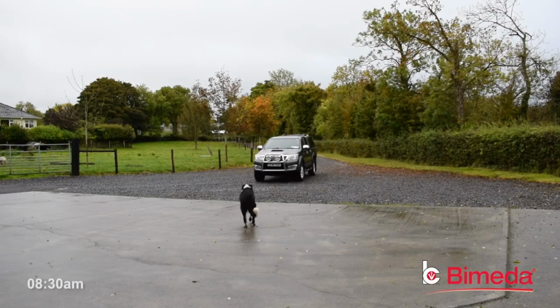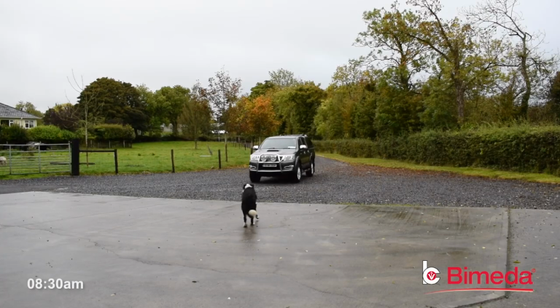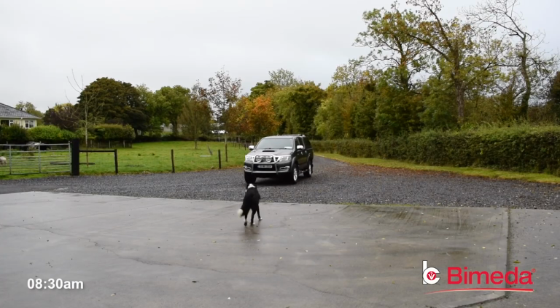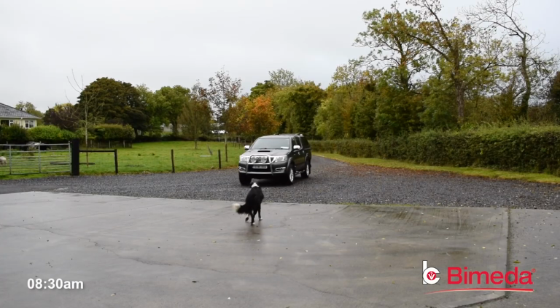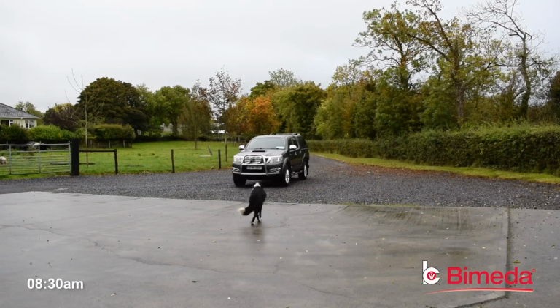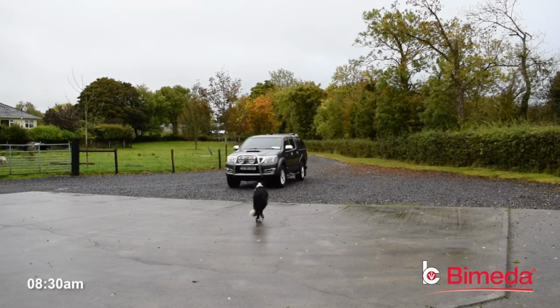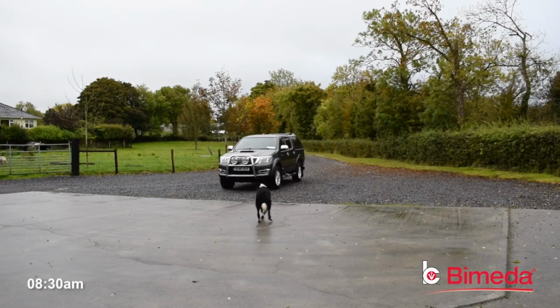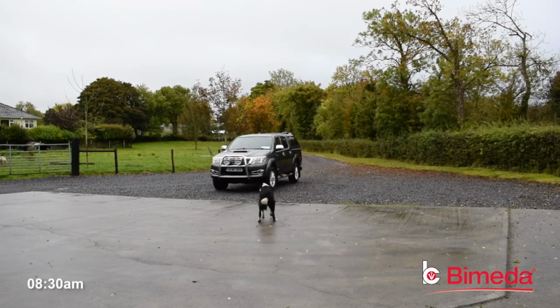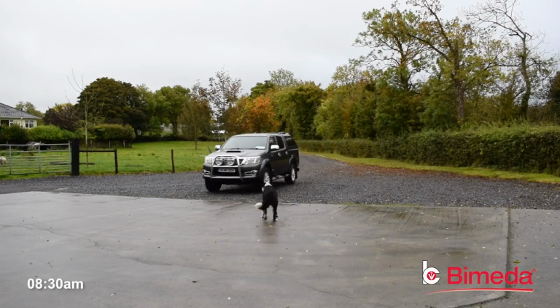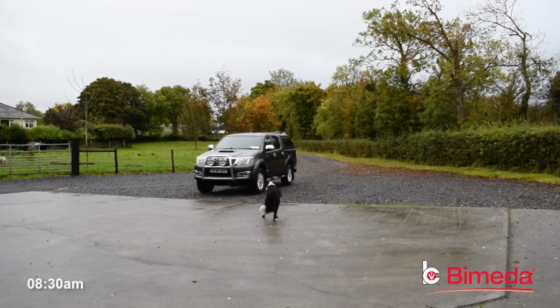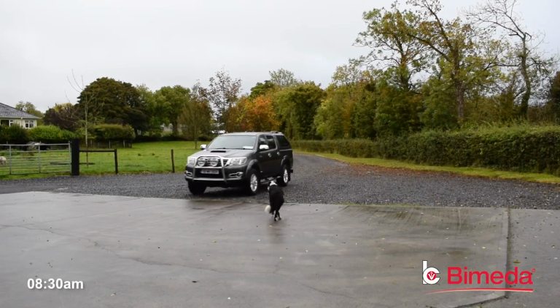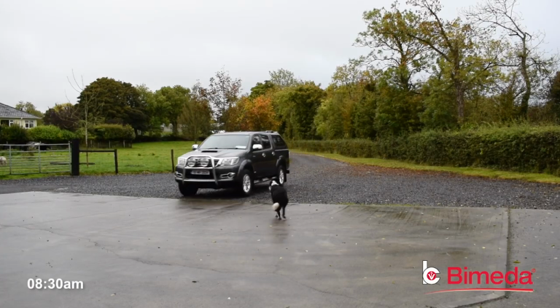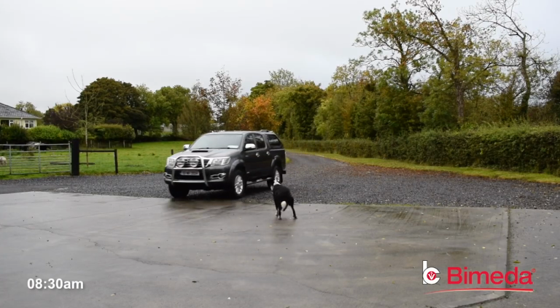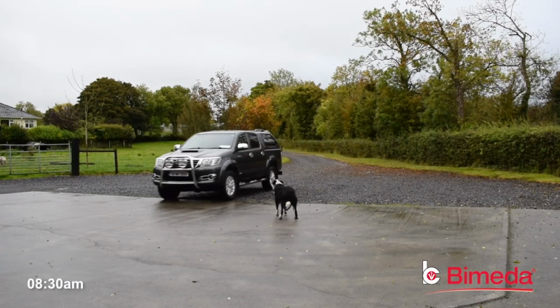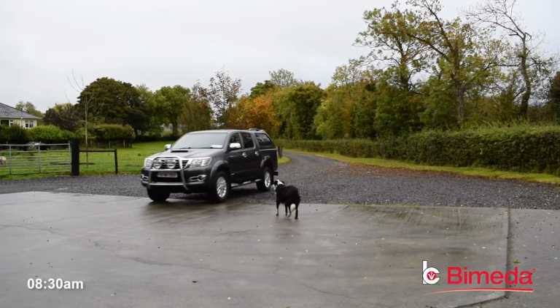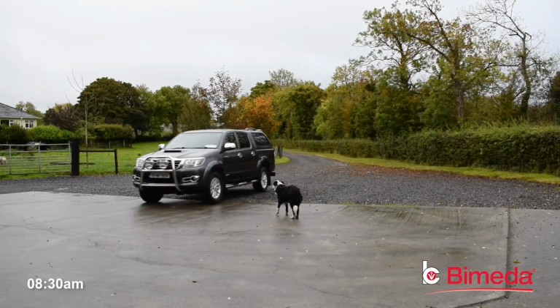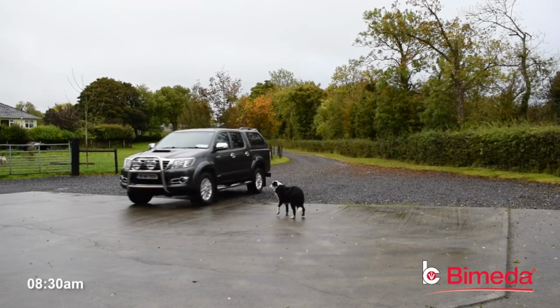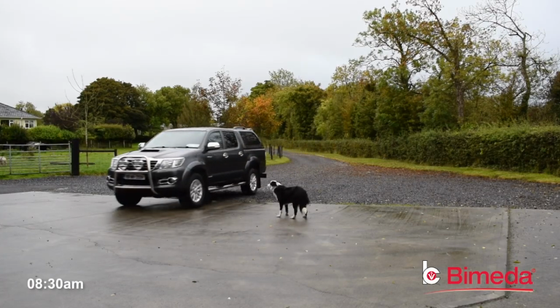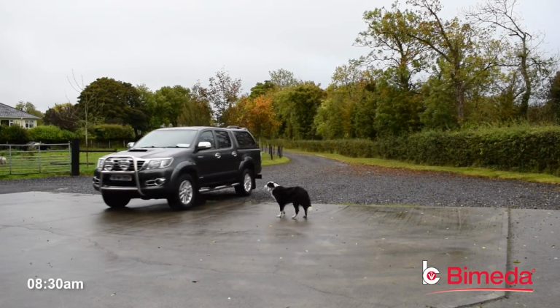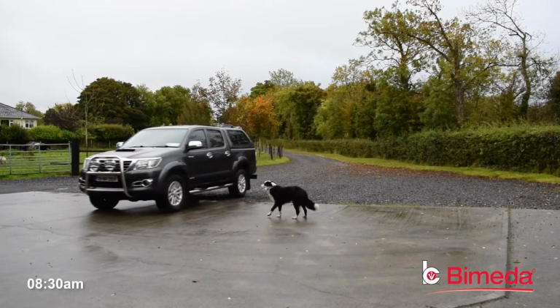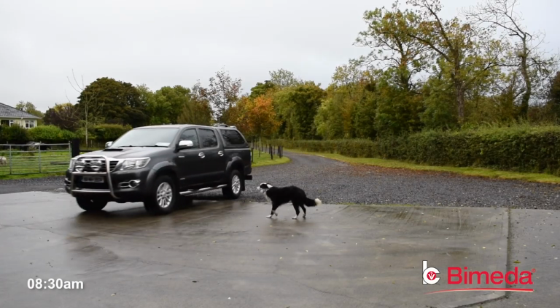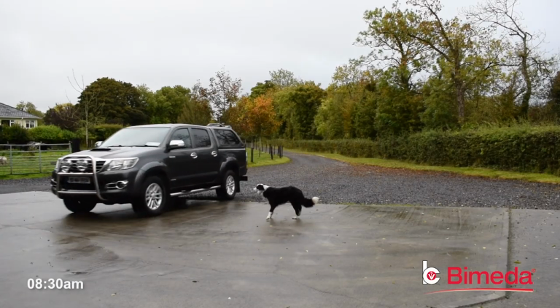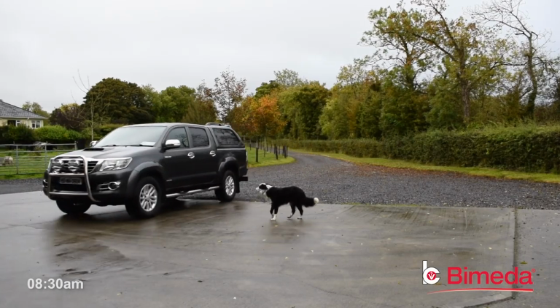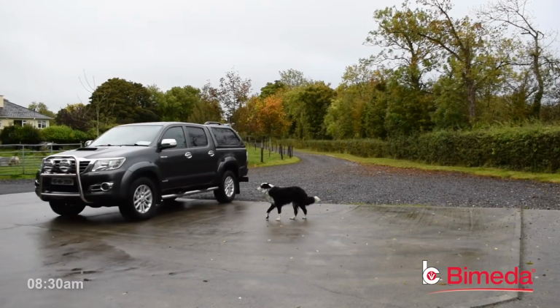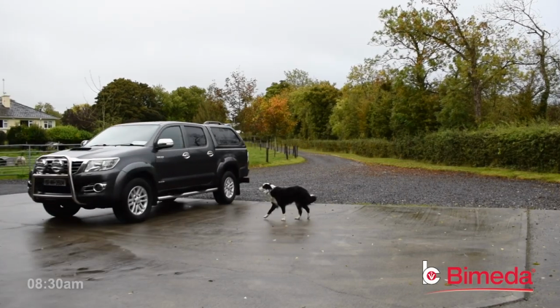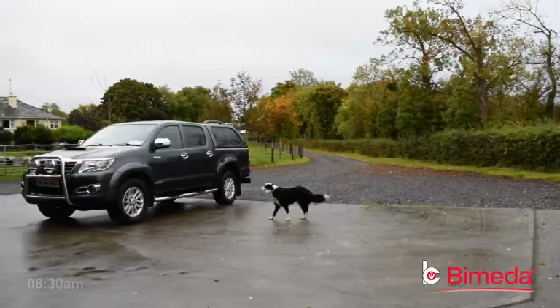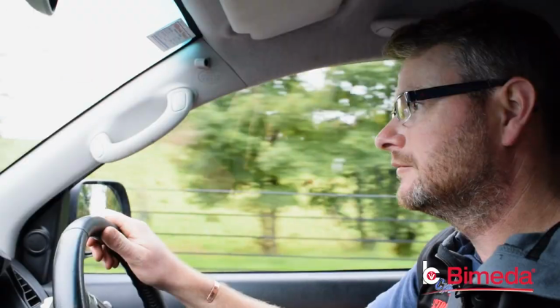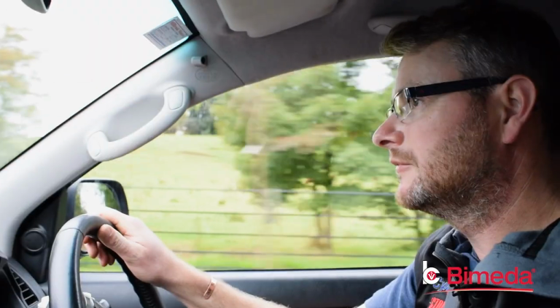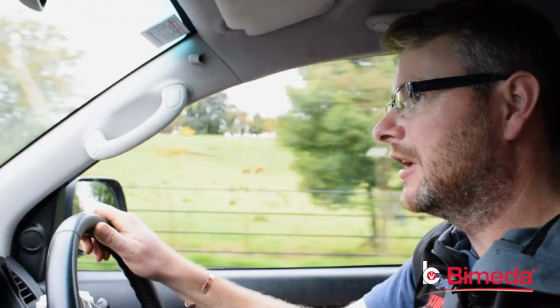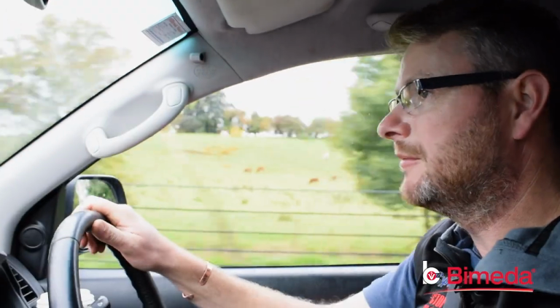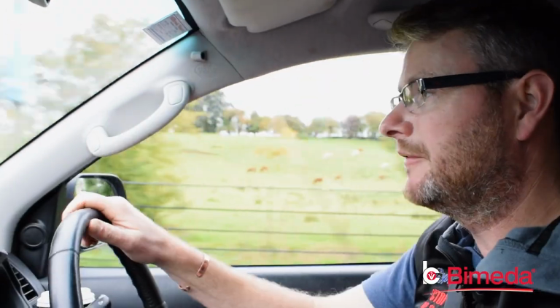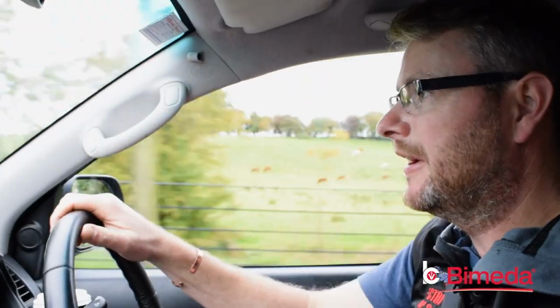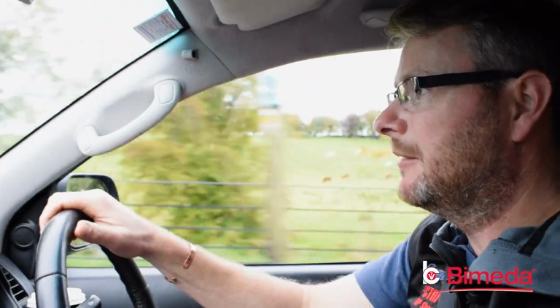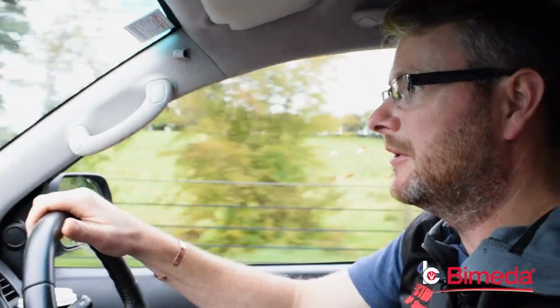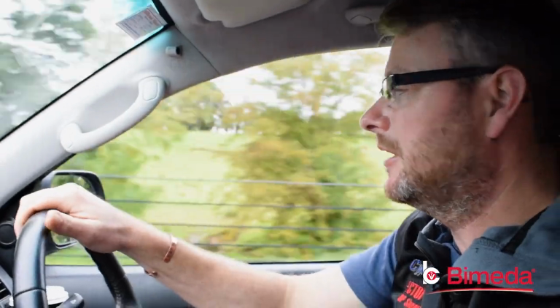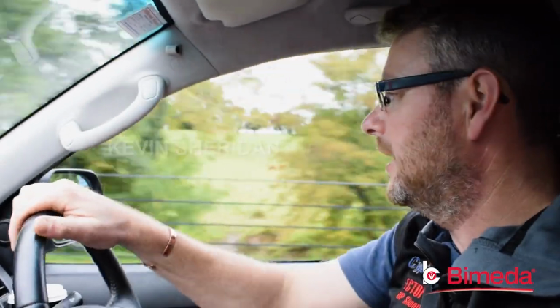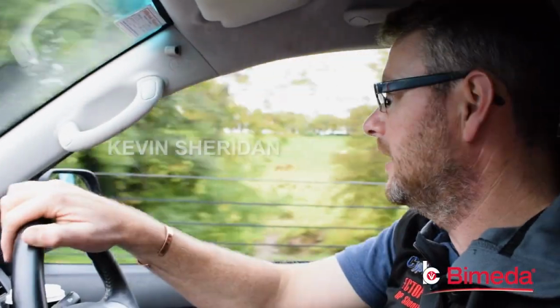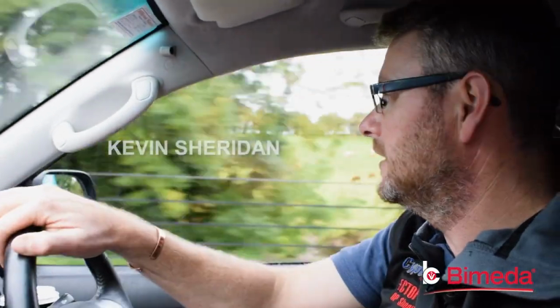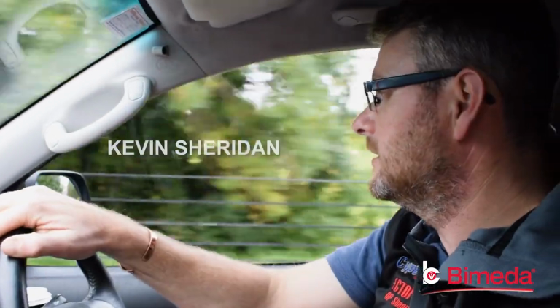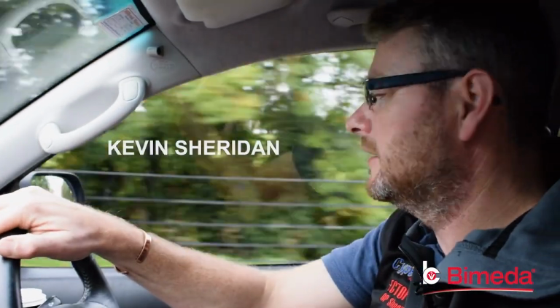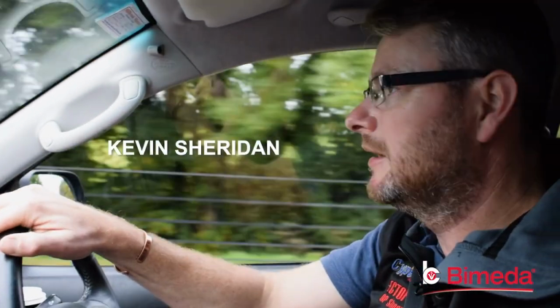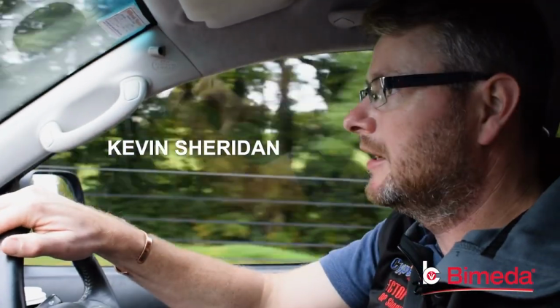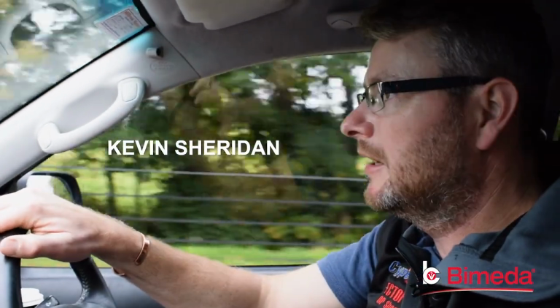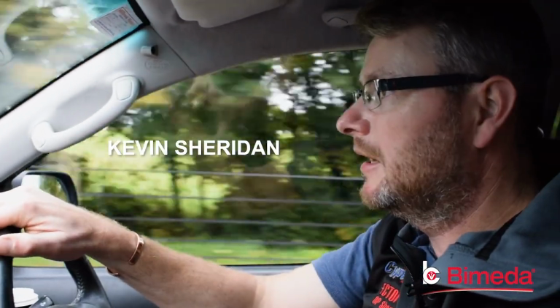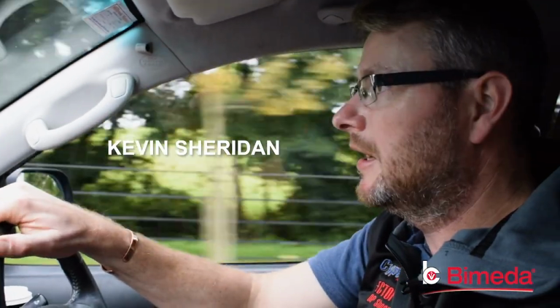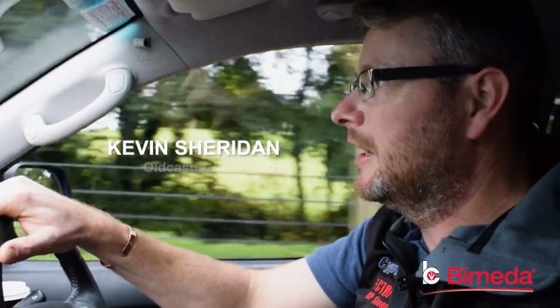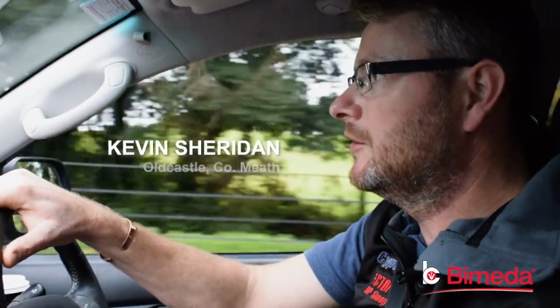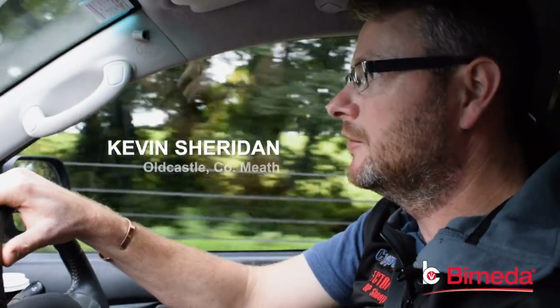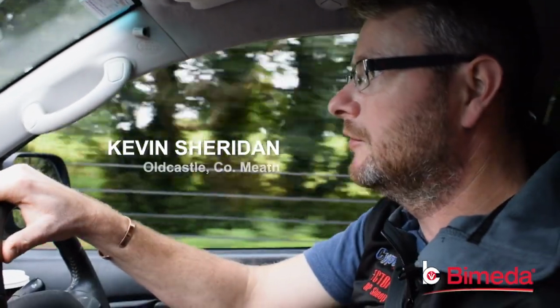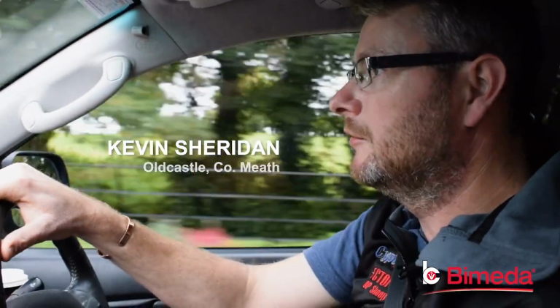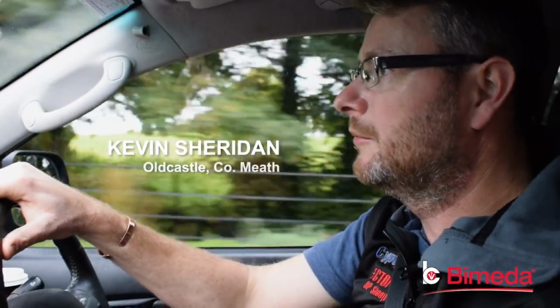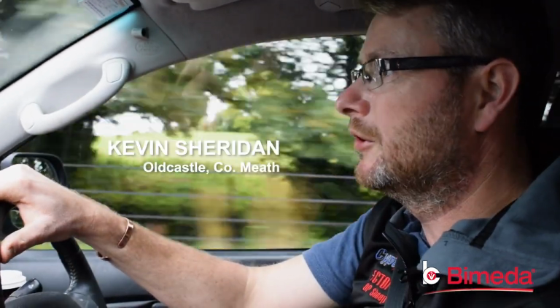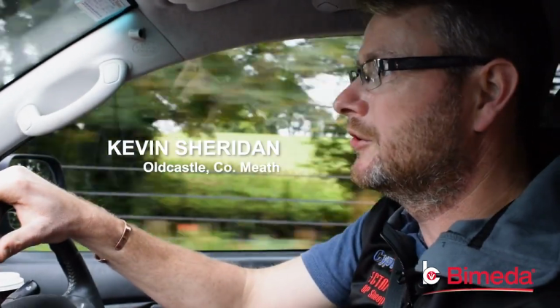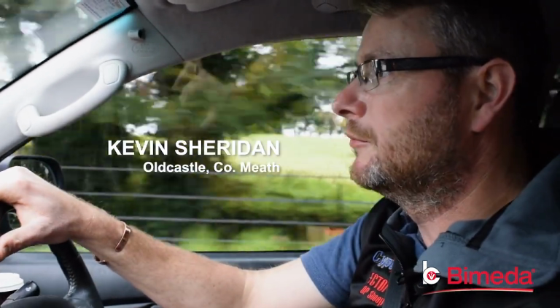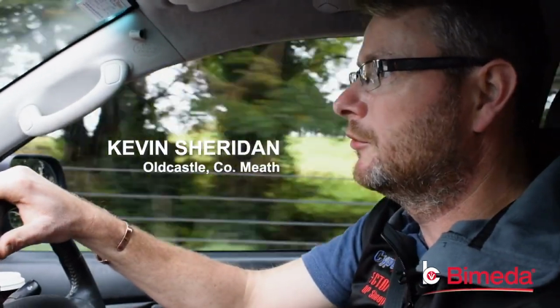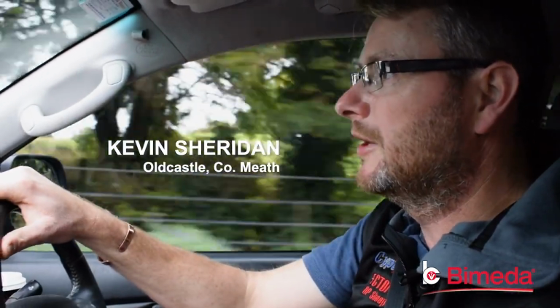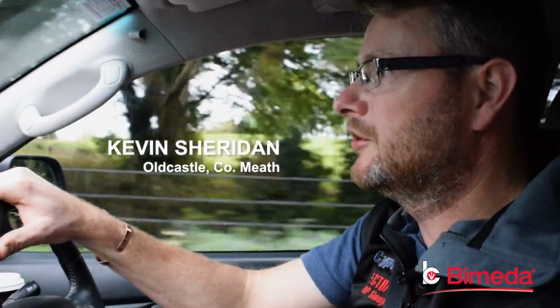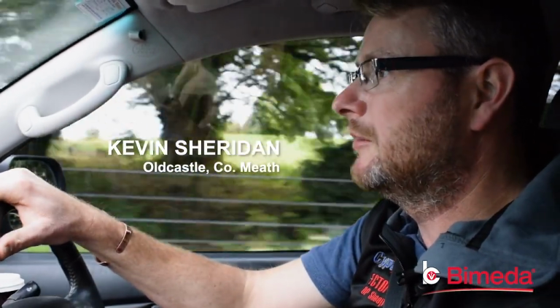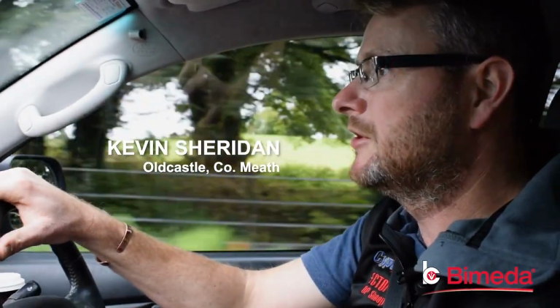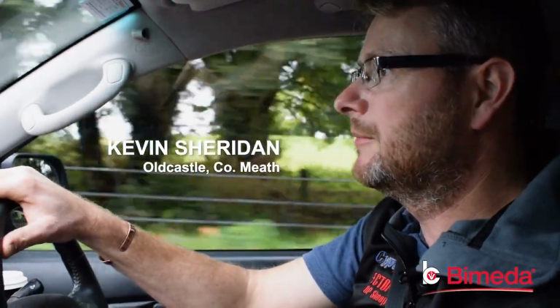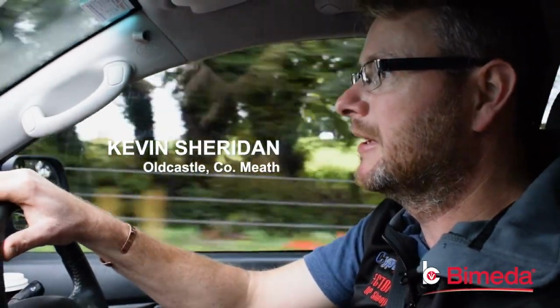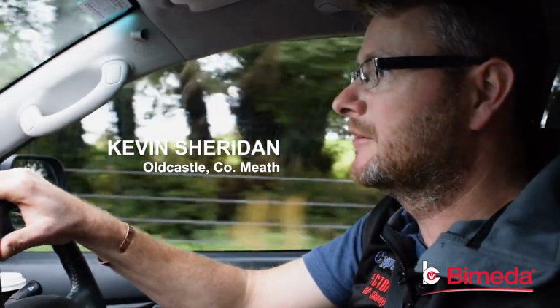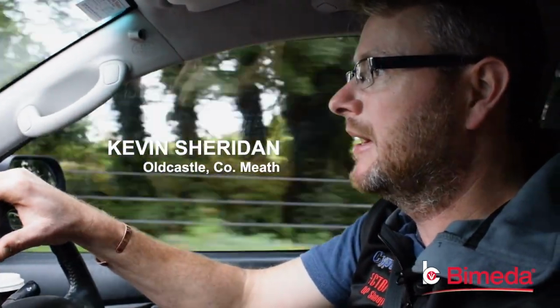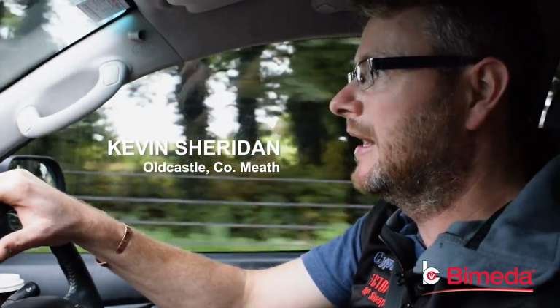My name is Kevin Sheridan from Old Castle in County Meath. I'm a farmer and I also do plunge mobile sheep dipping.